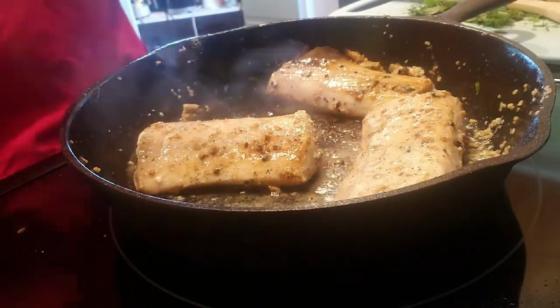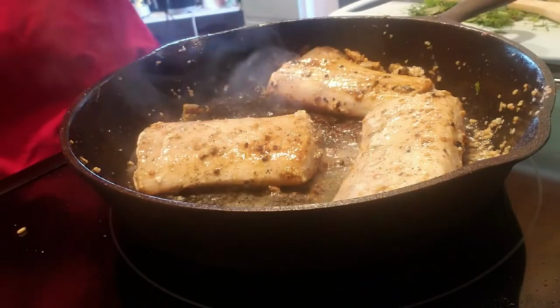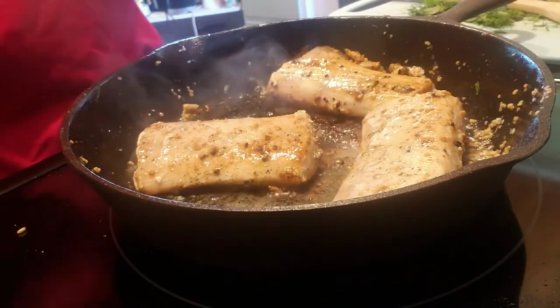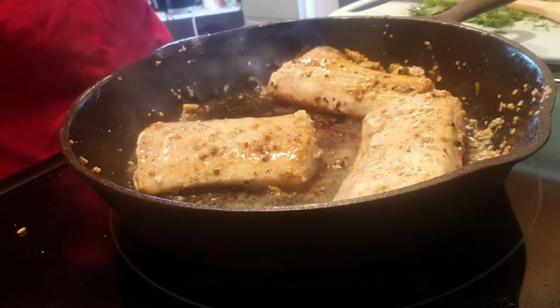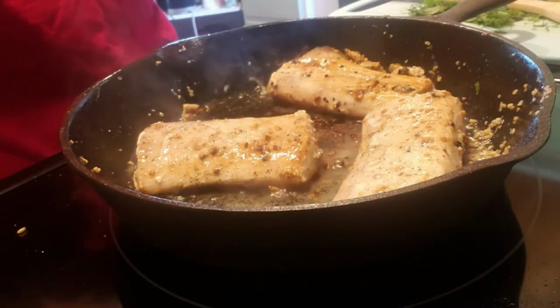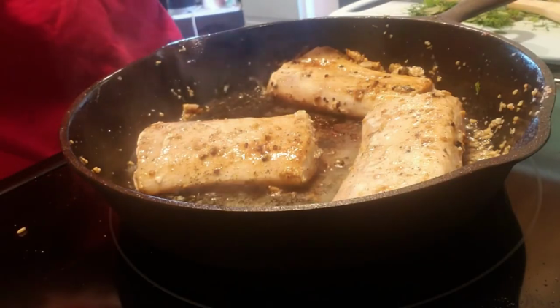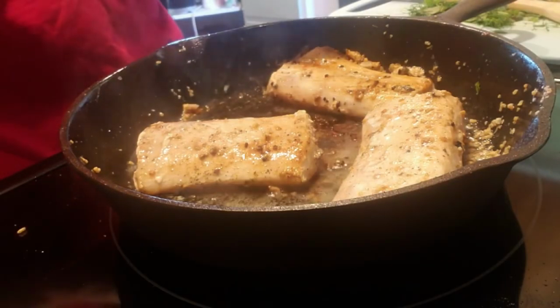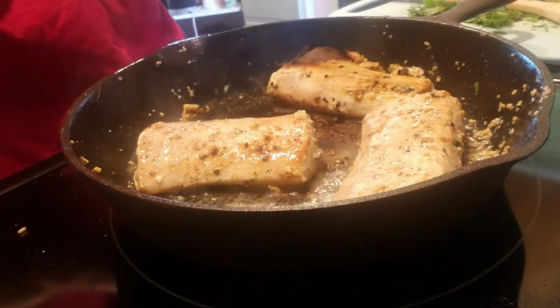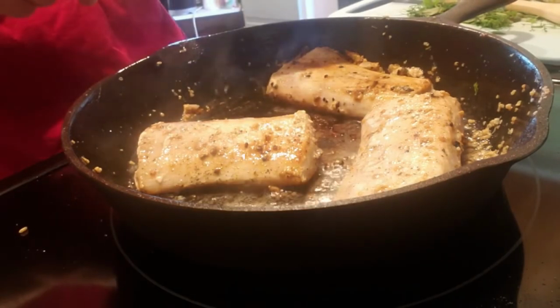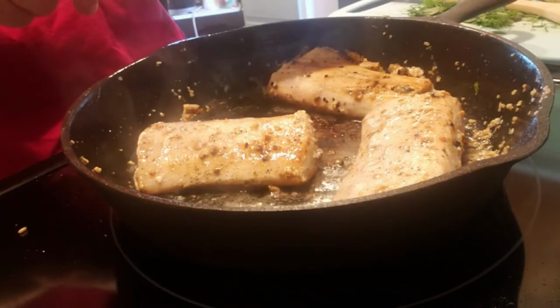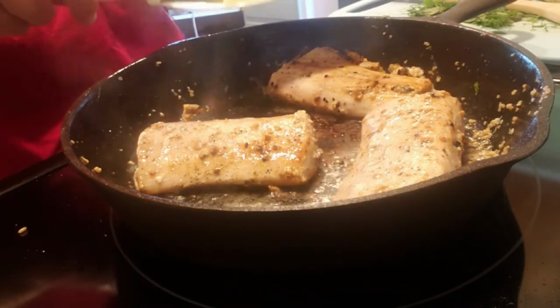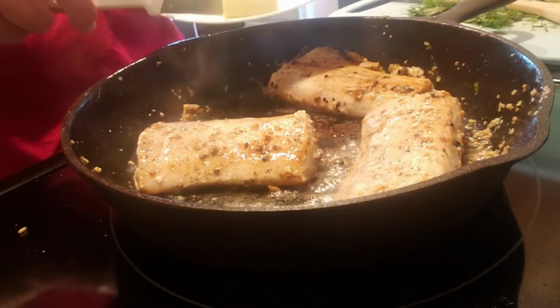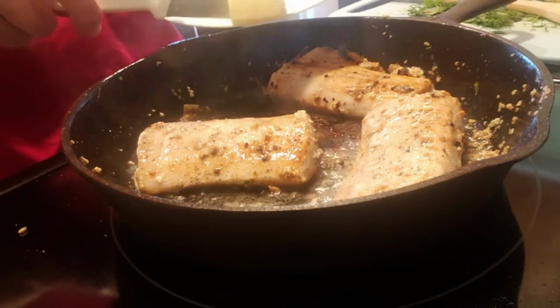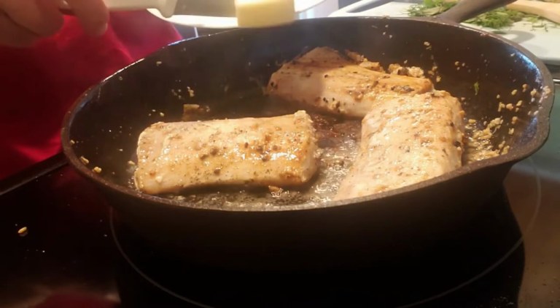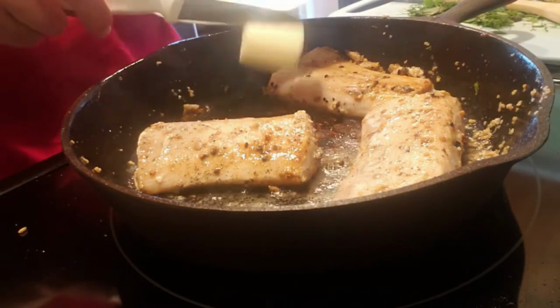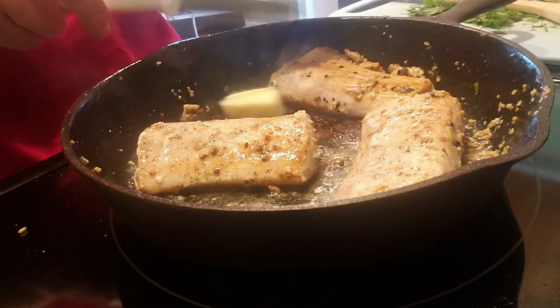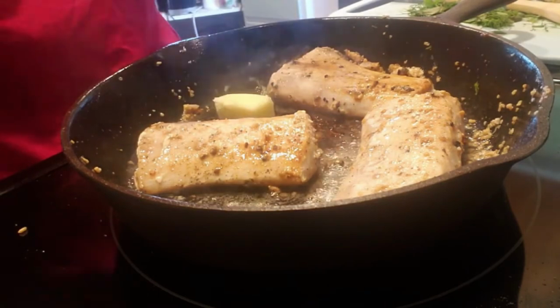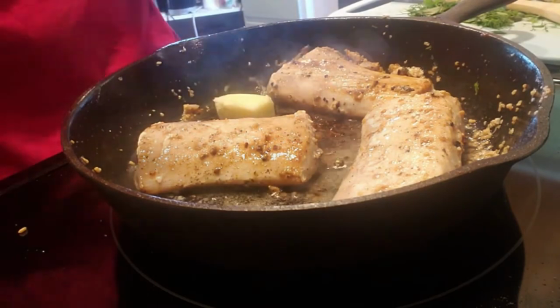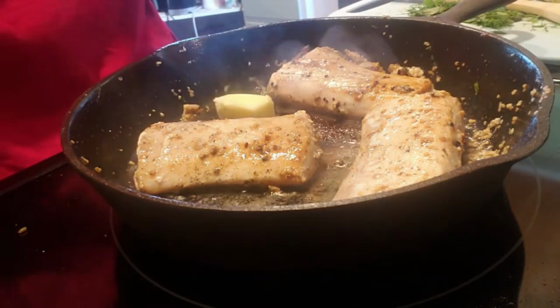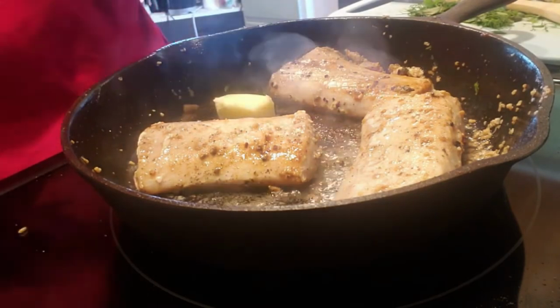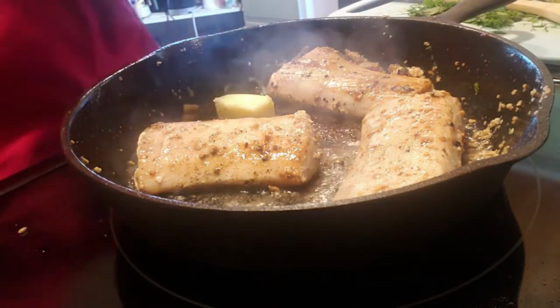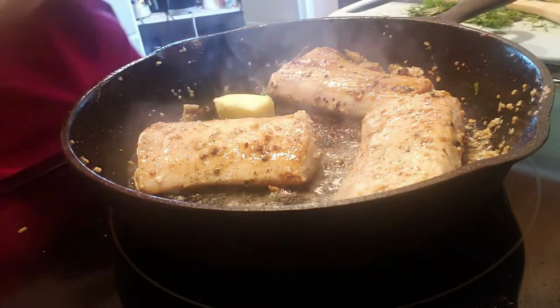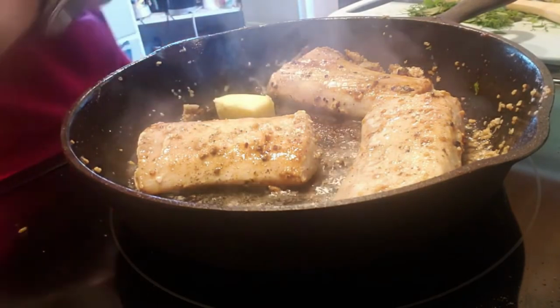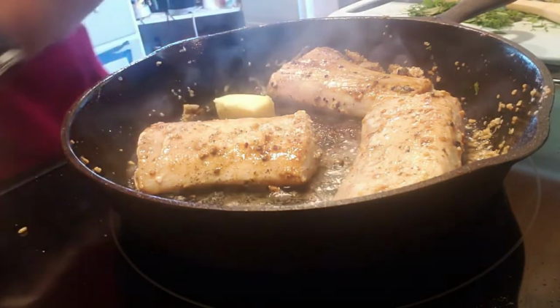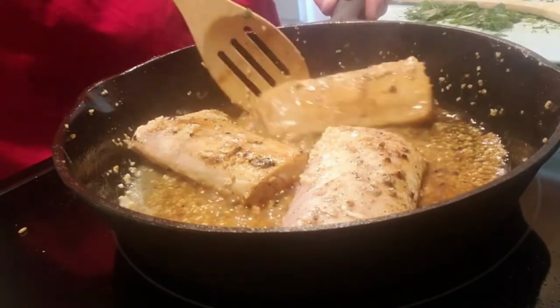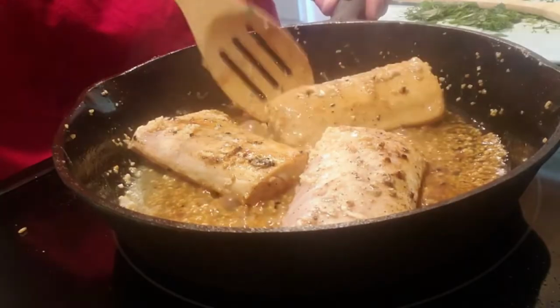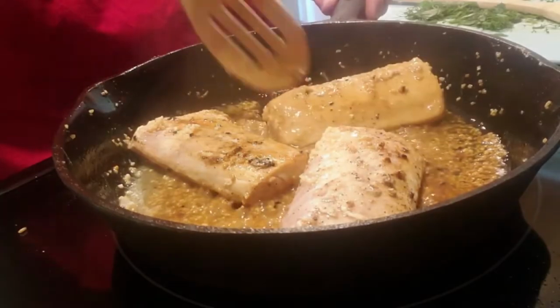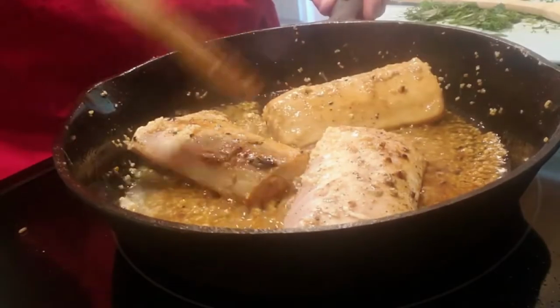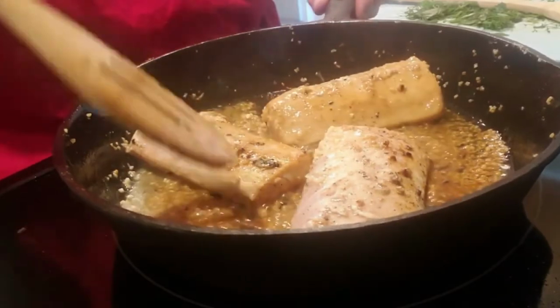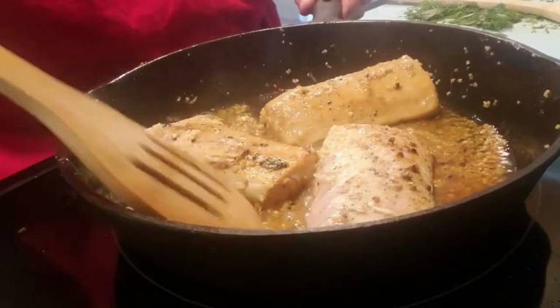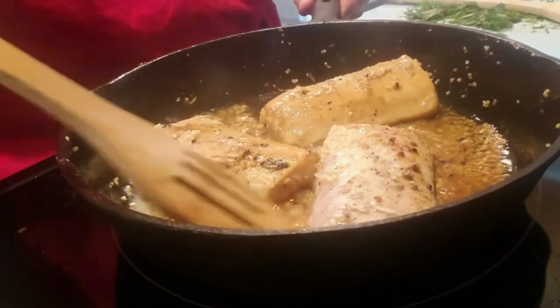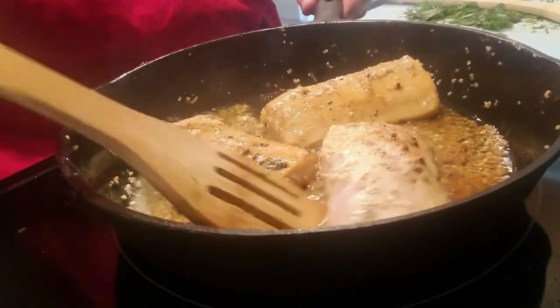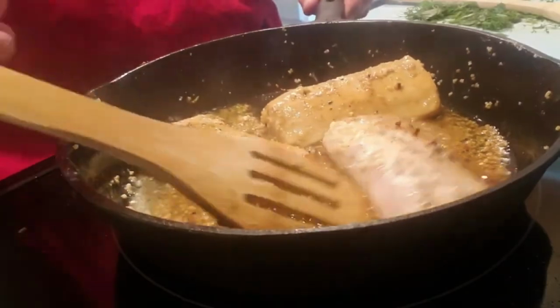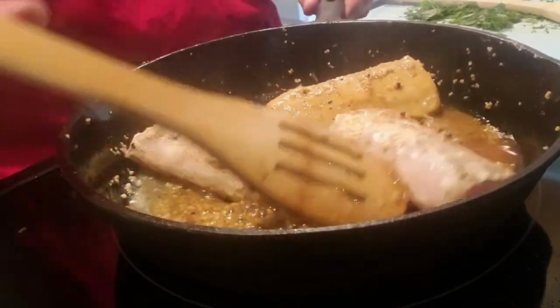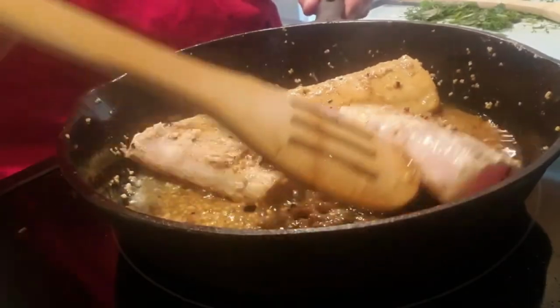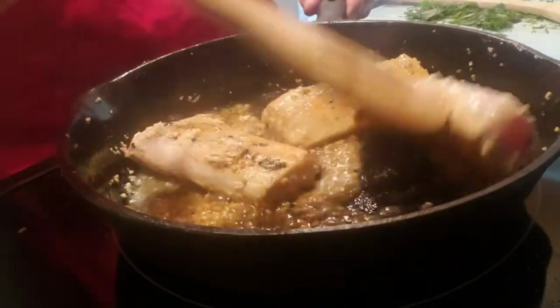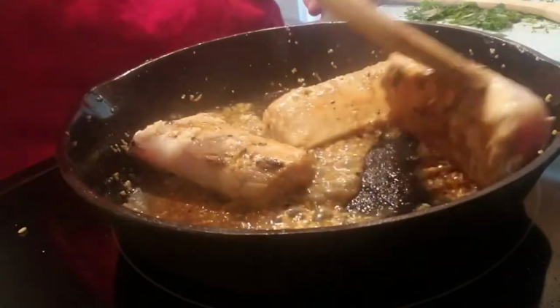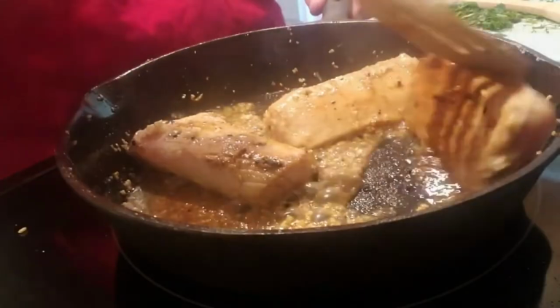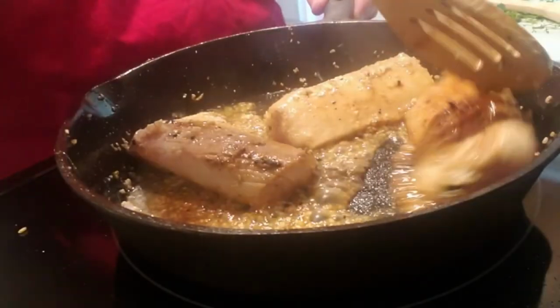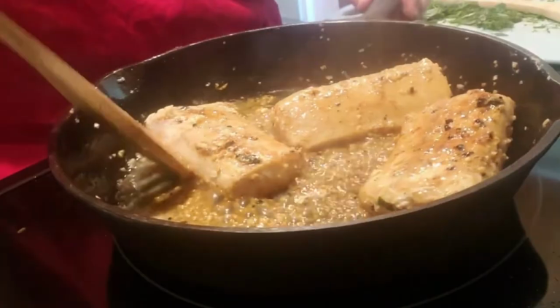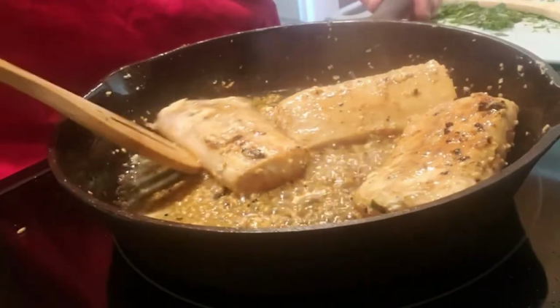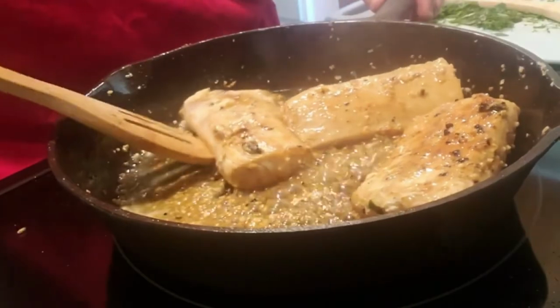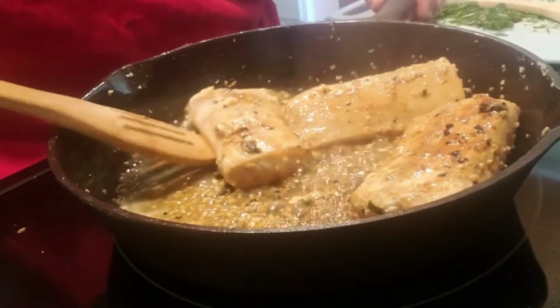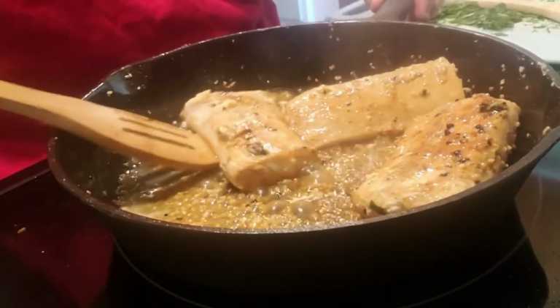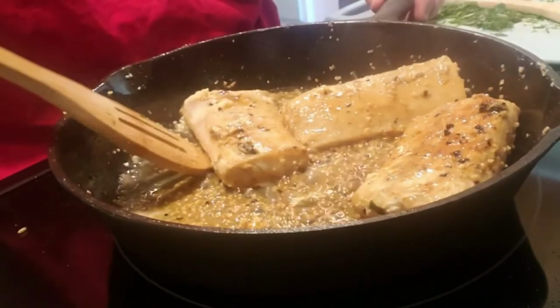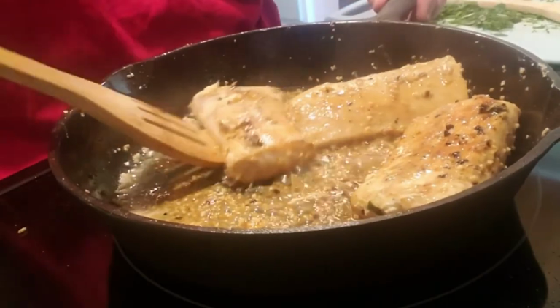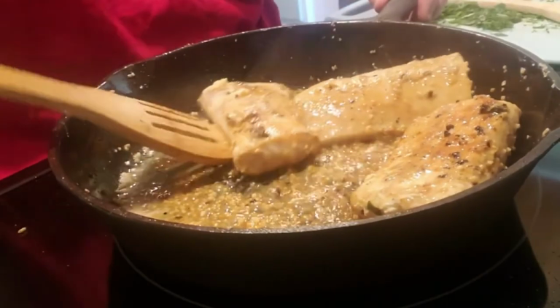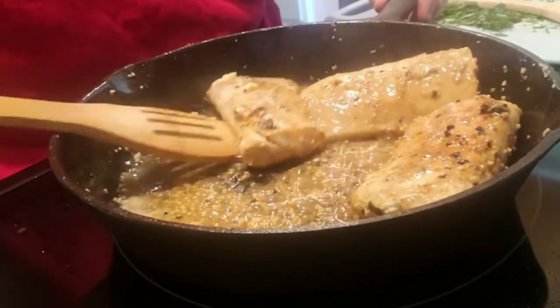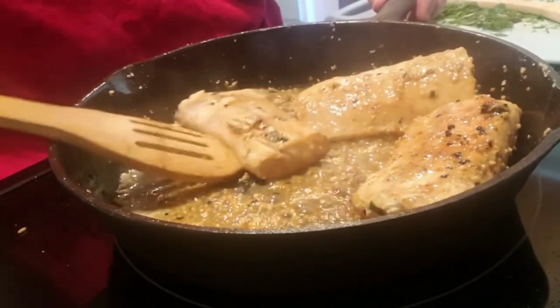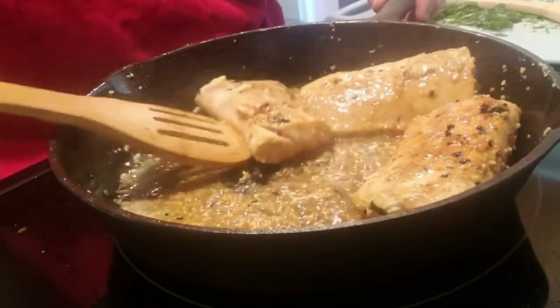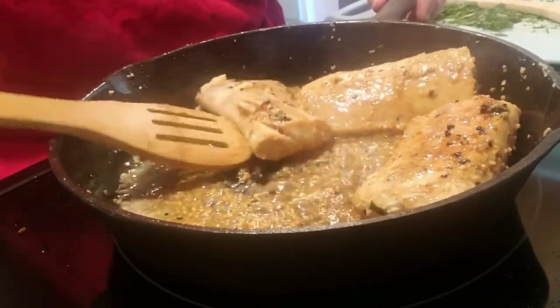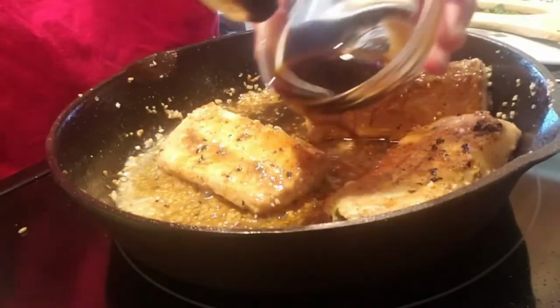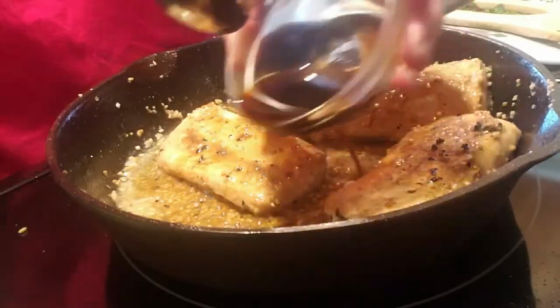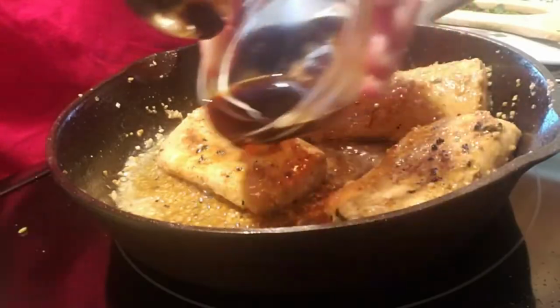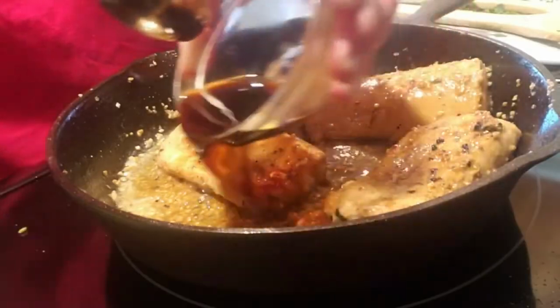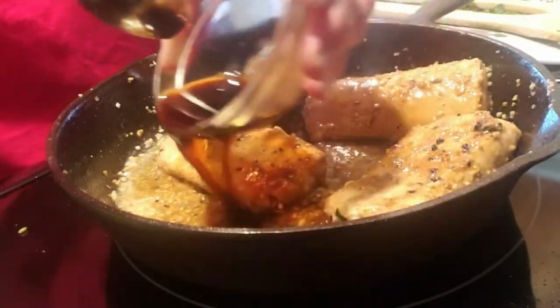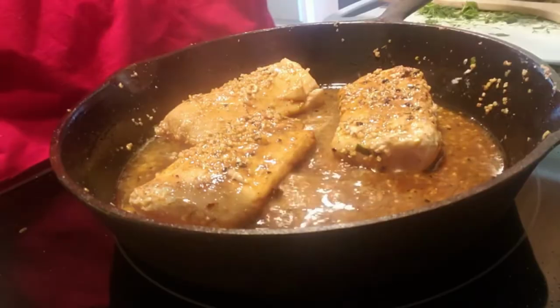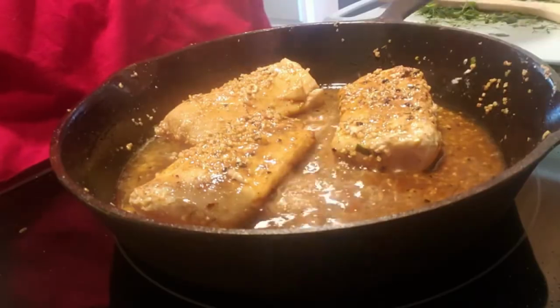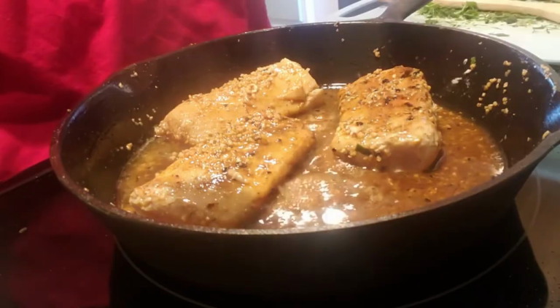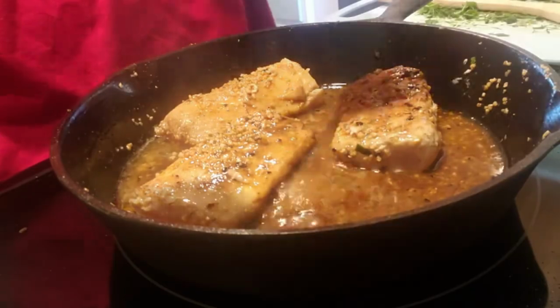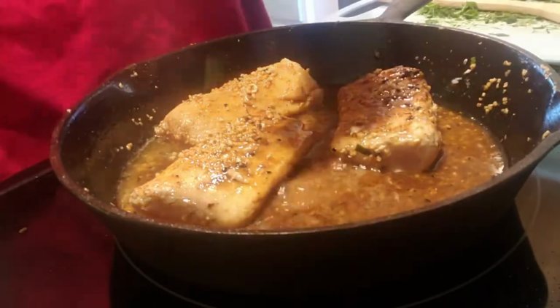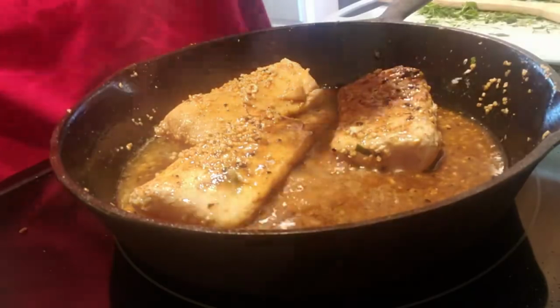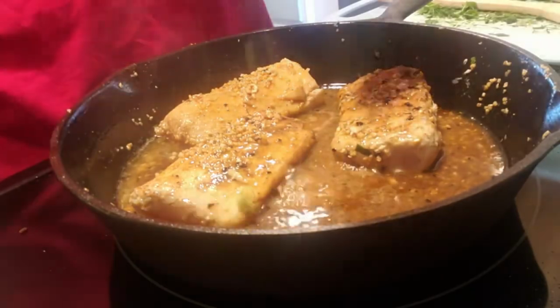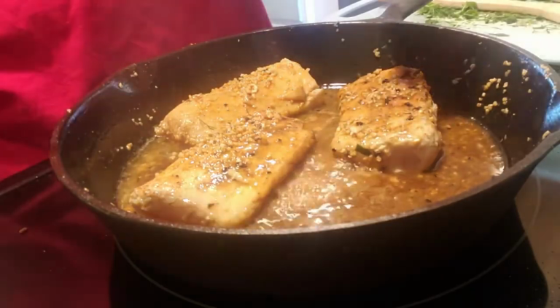Now I'm going to put in some butter and then I'm going to add my sauce in. Oh, fresh dill.